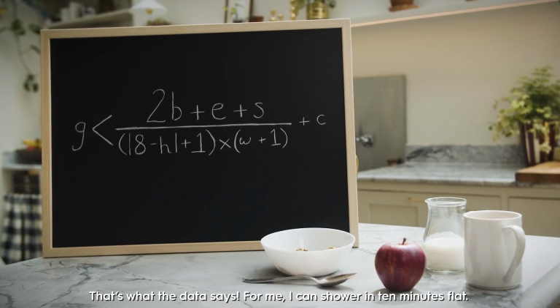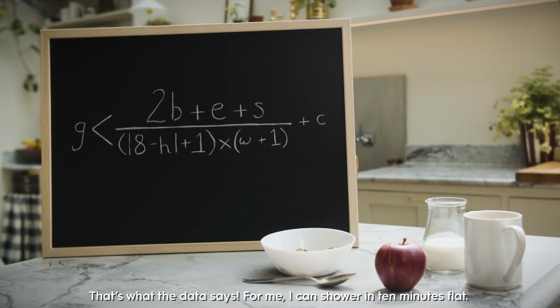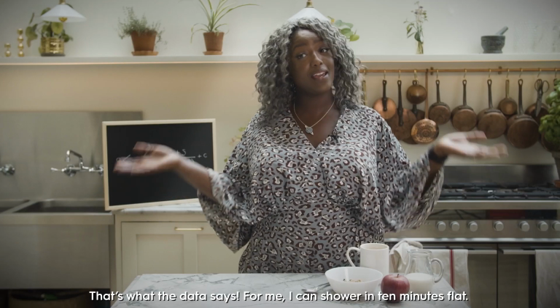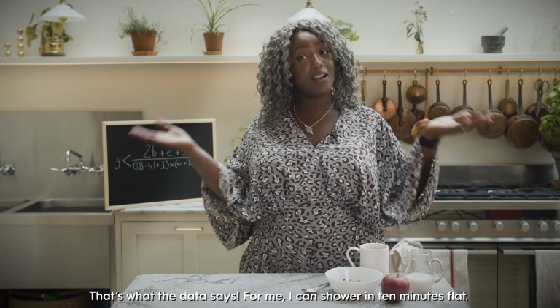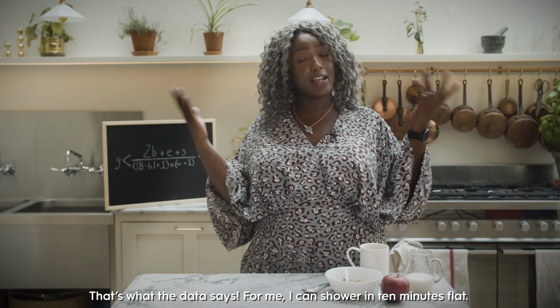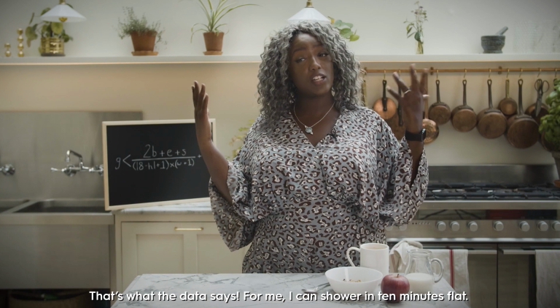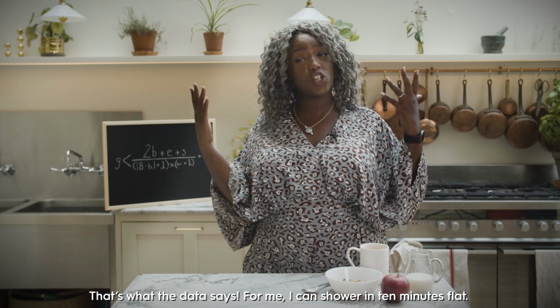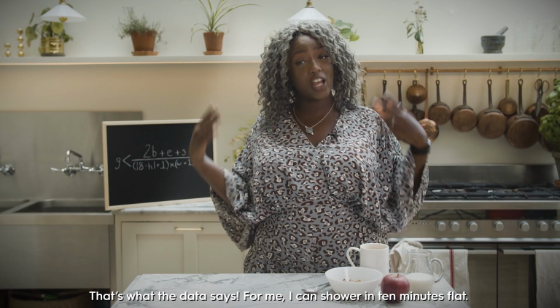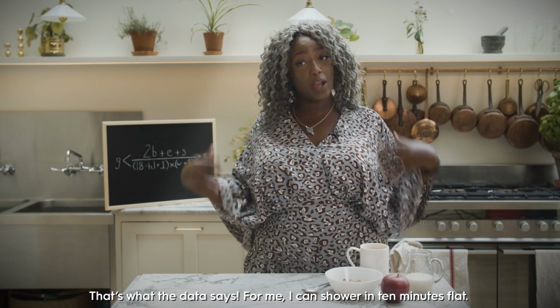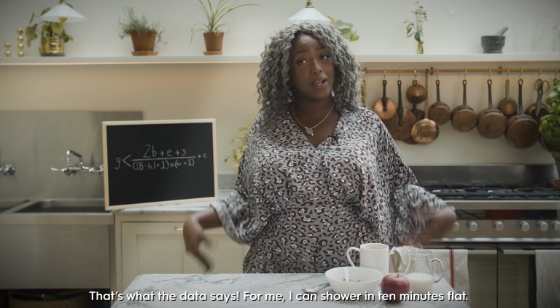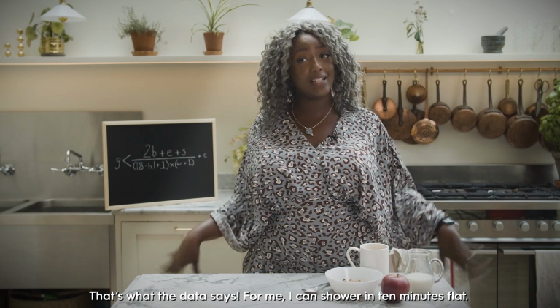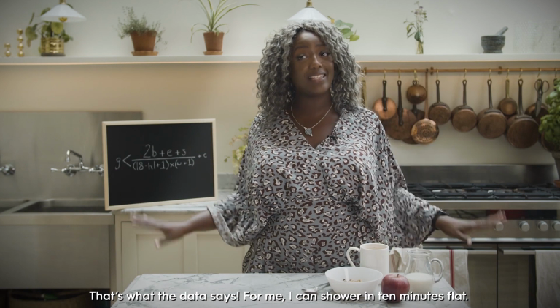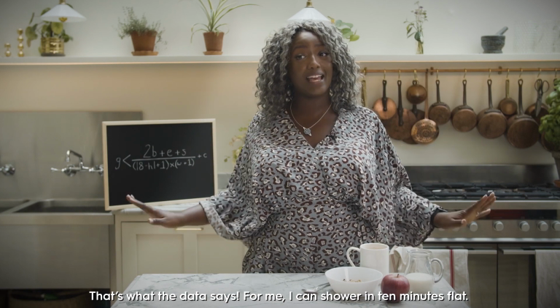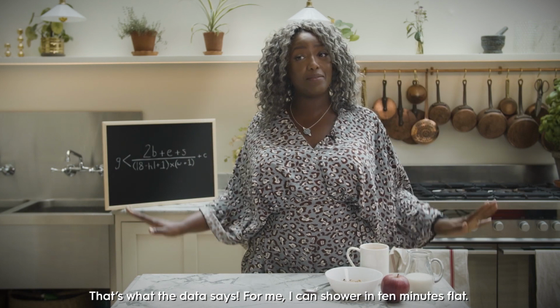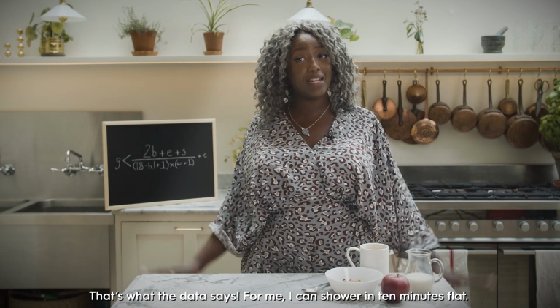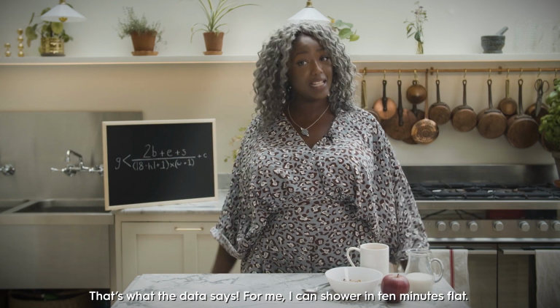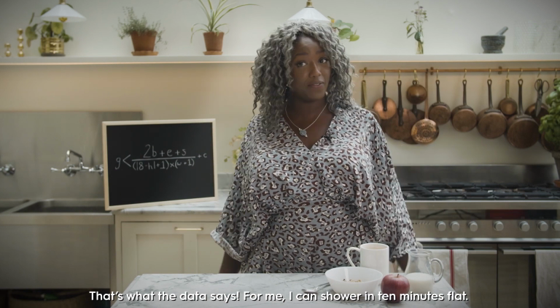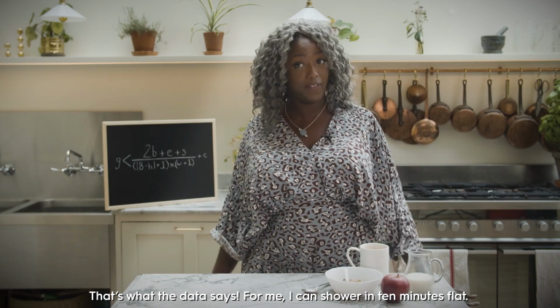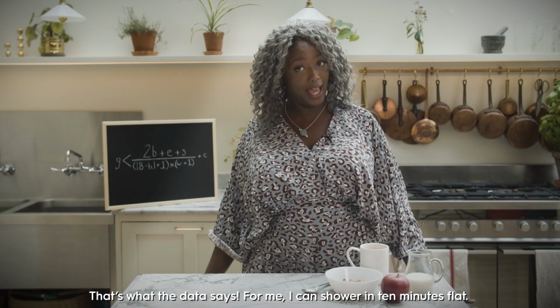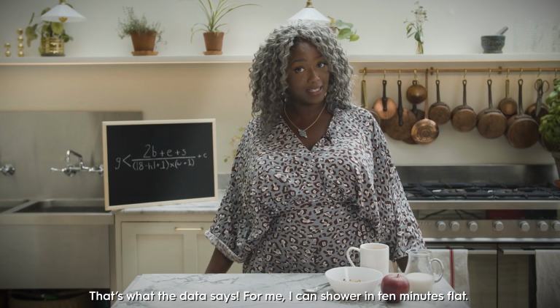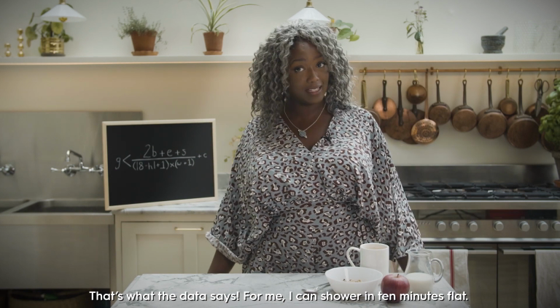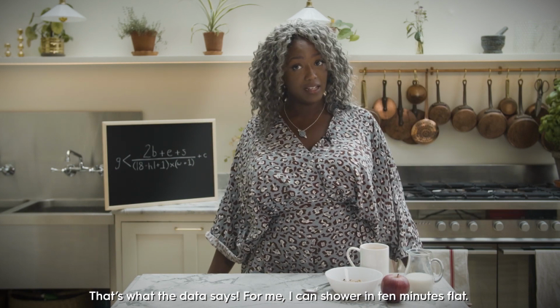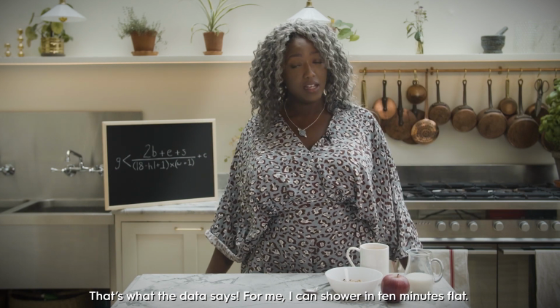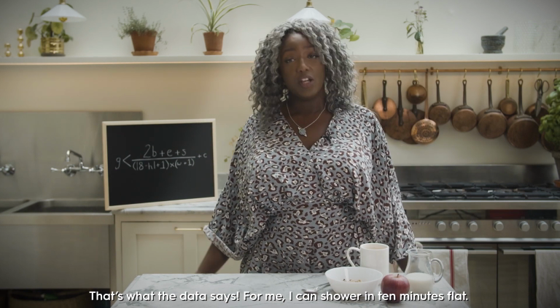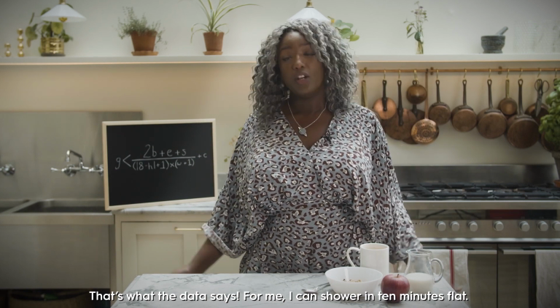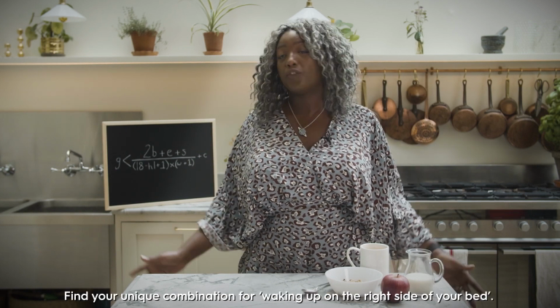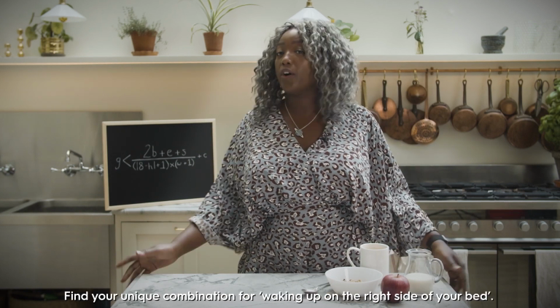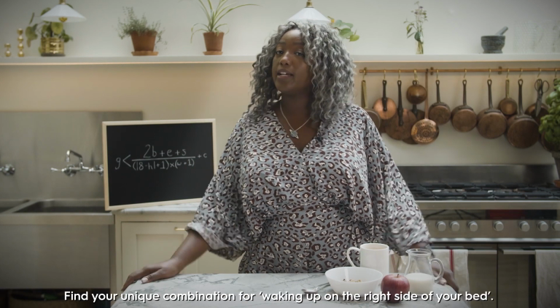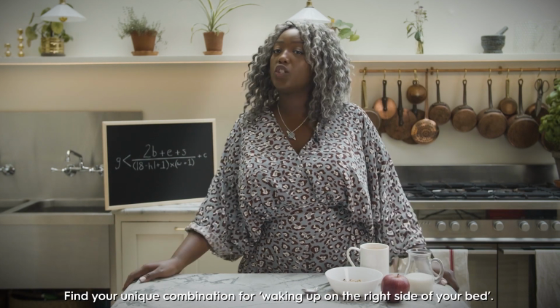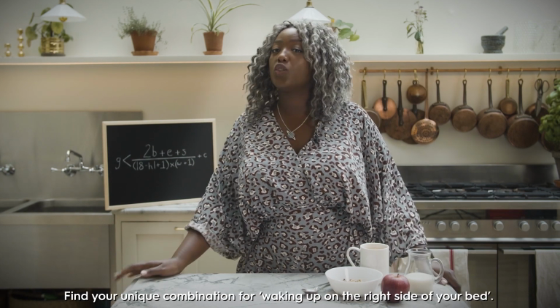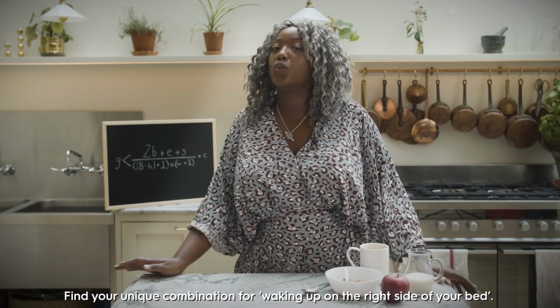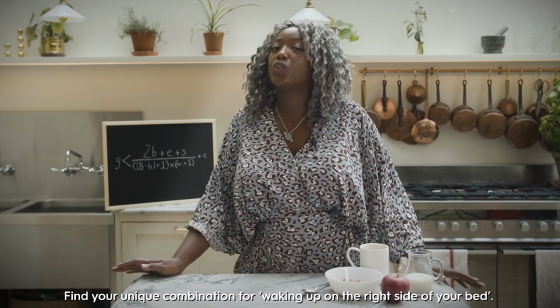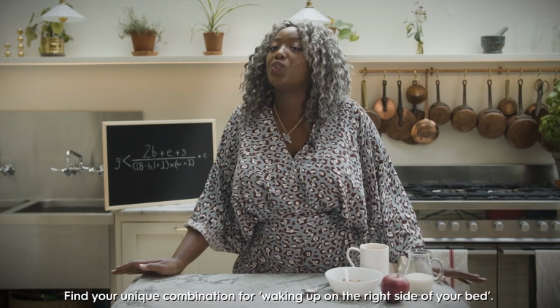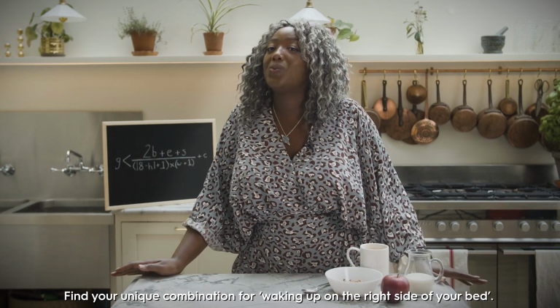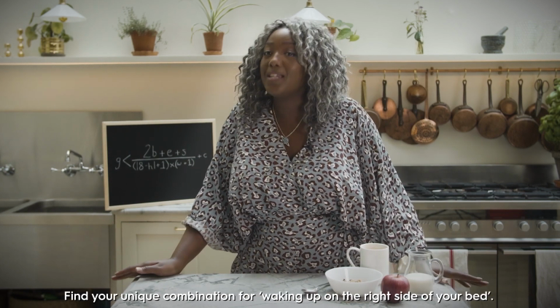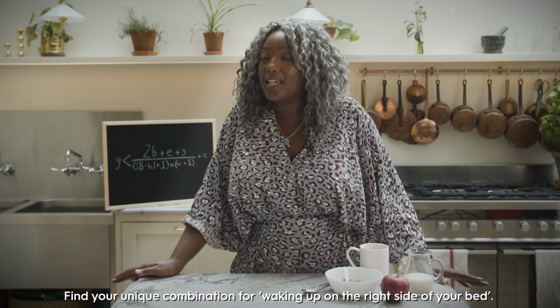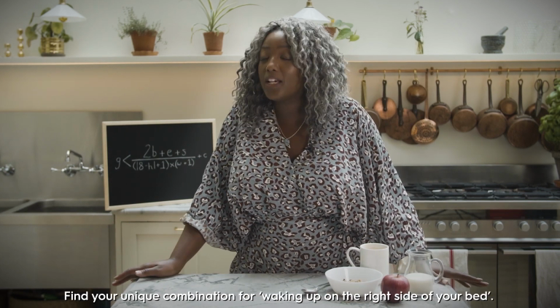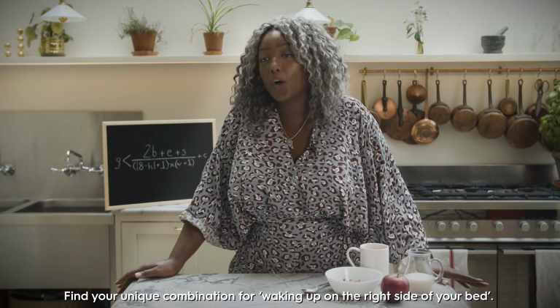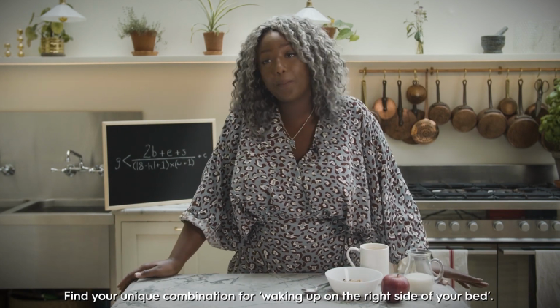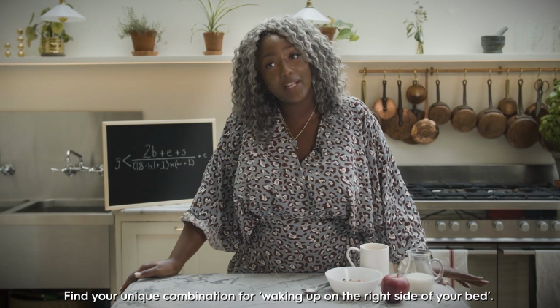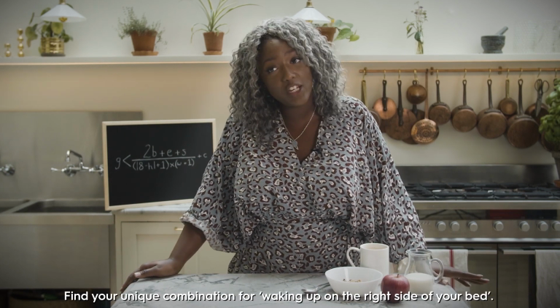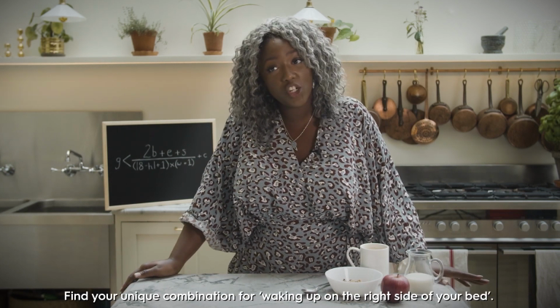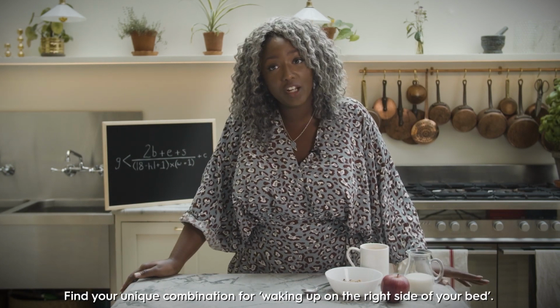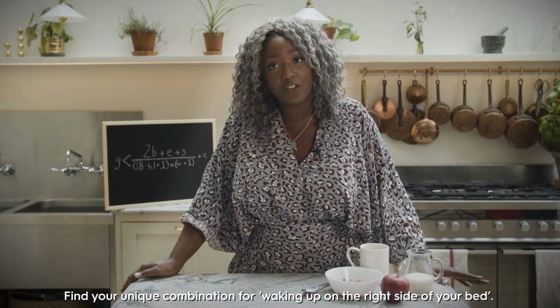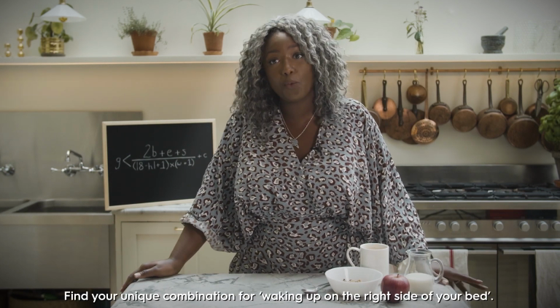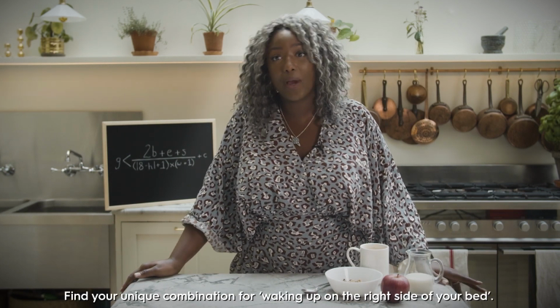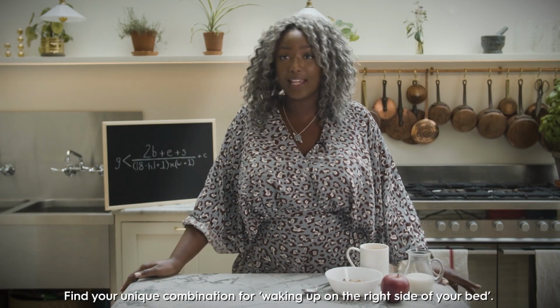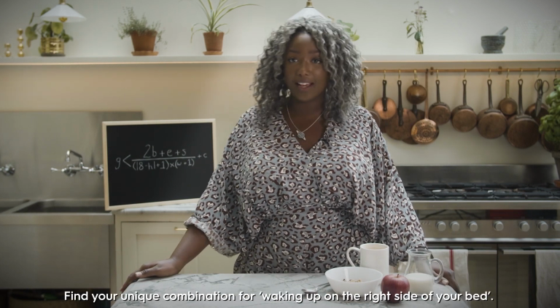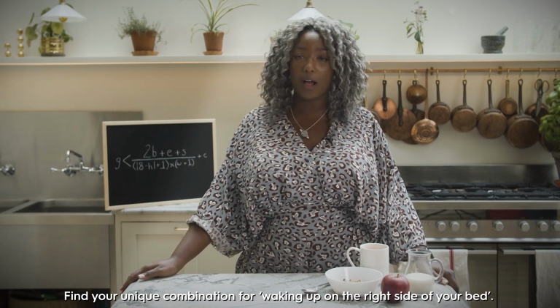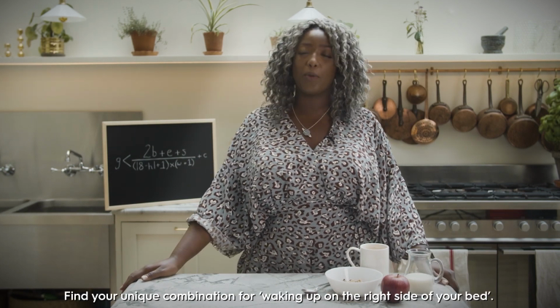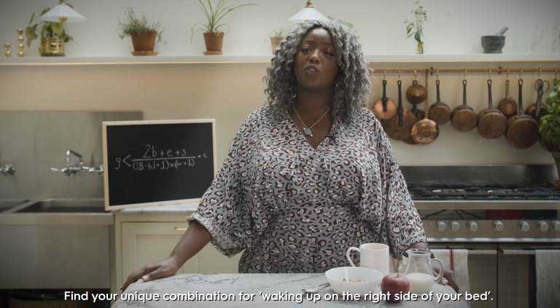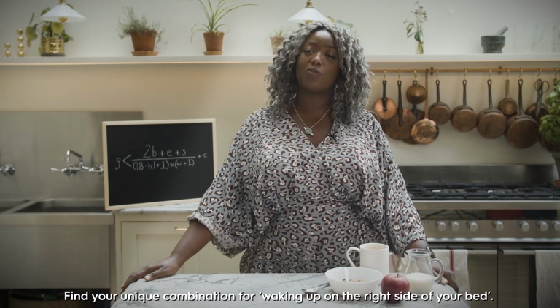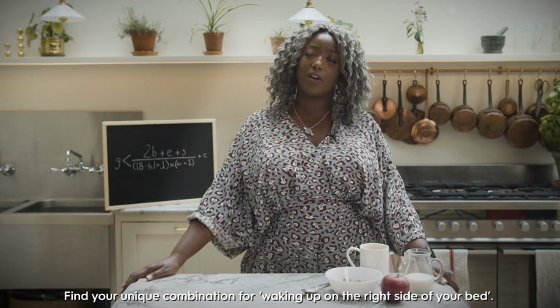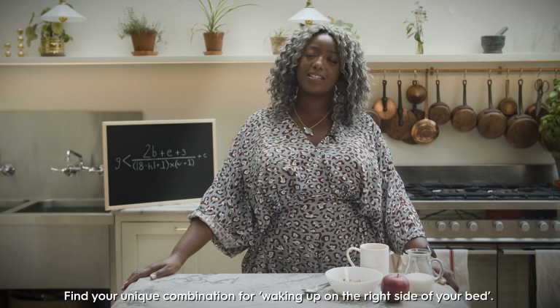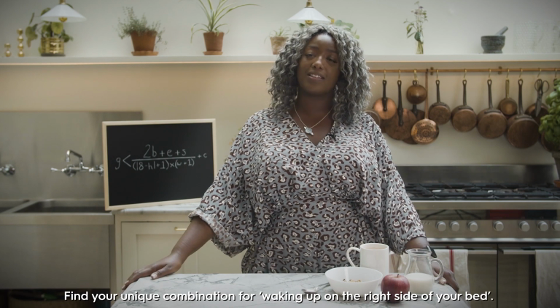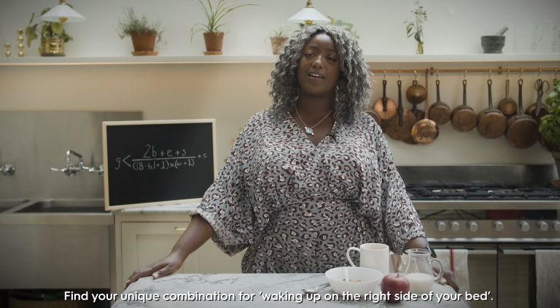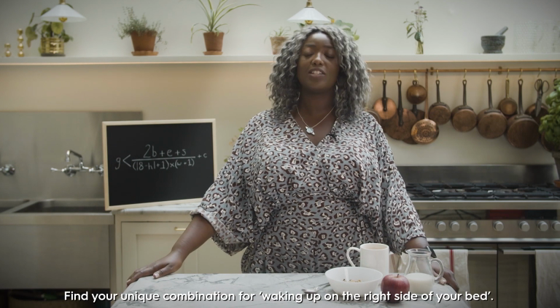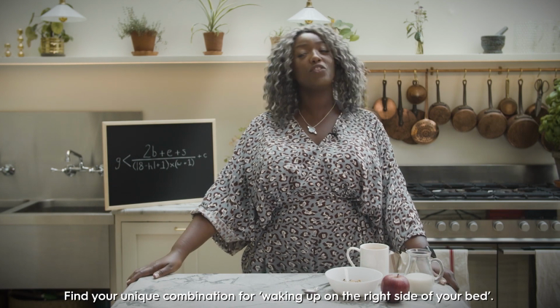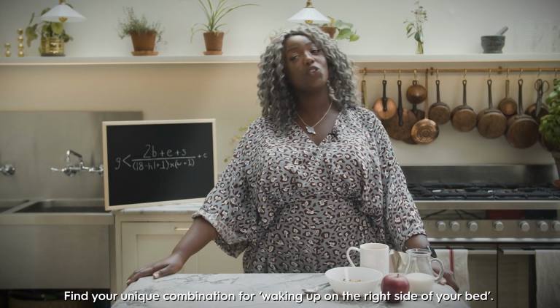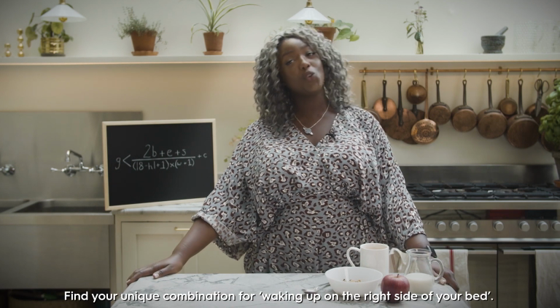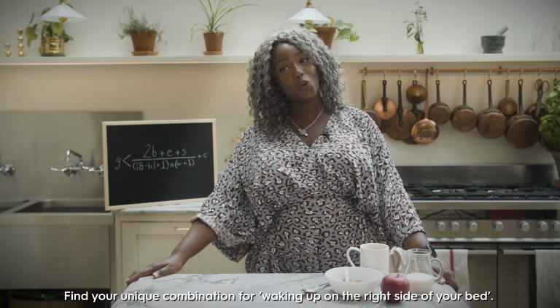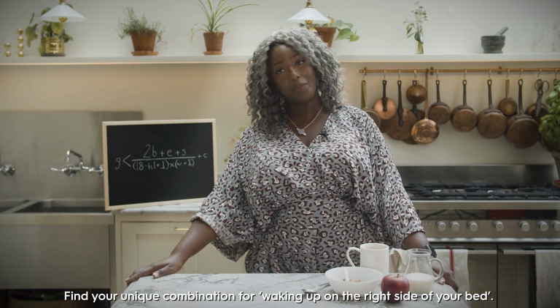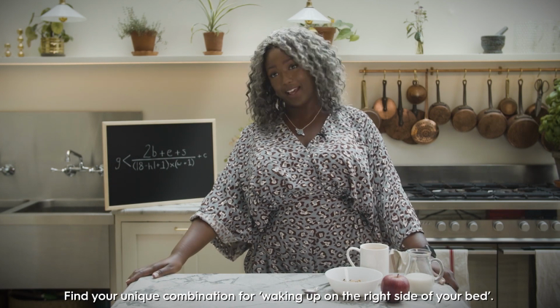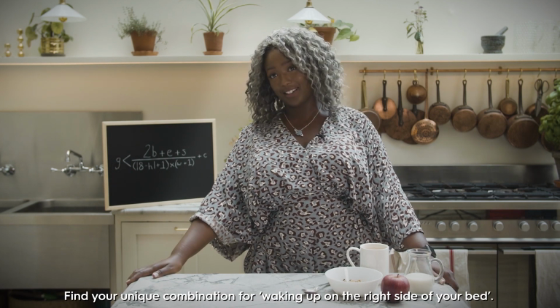For me, I can shower in 10 minutes flat. Find your unique combination for waking up on the right side of your bed.